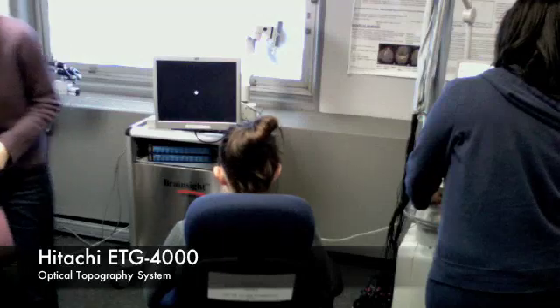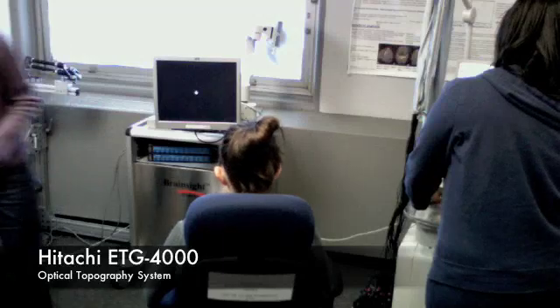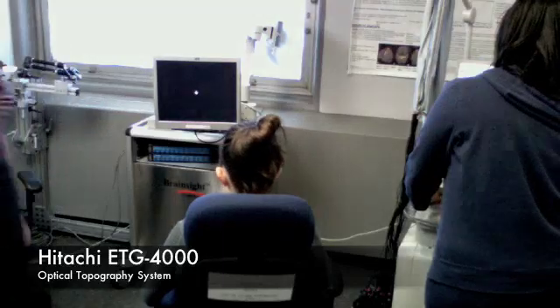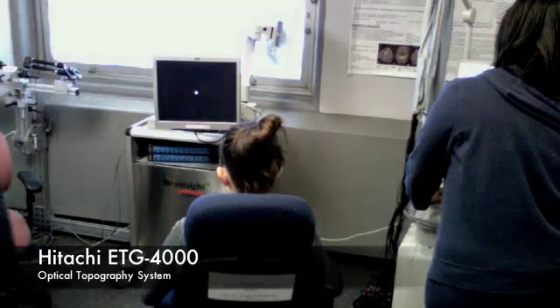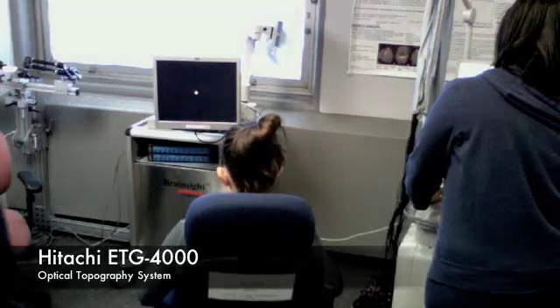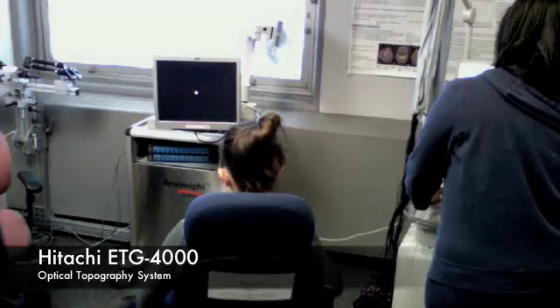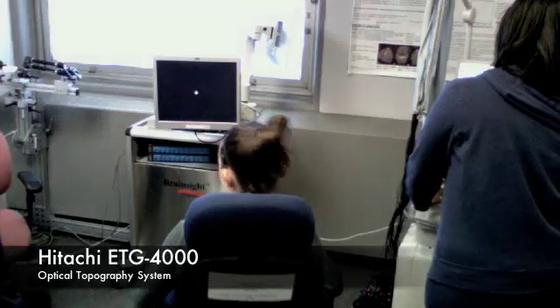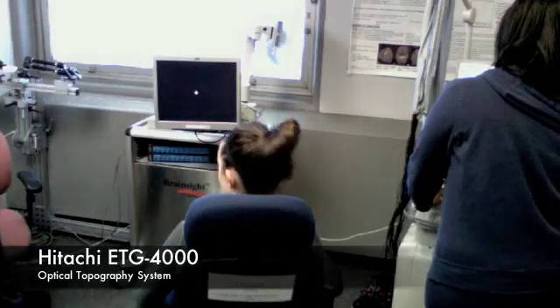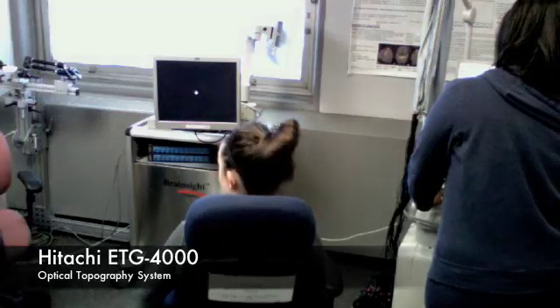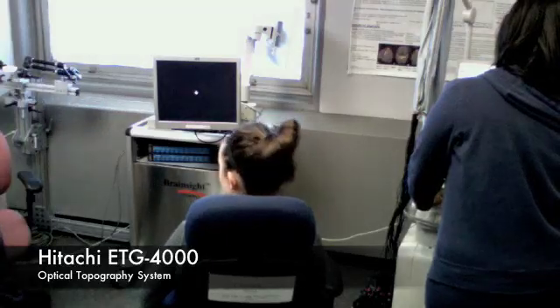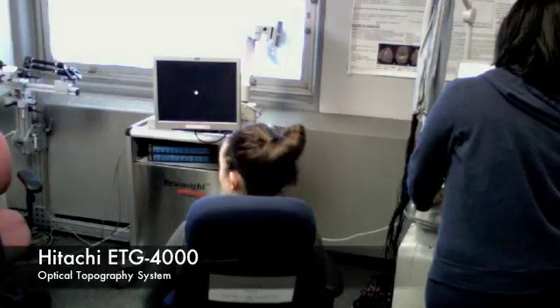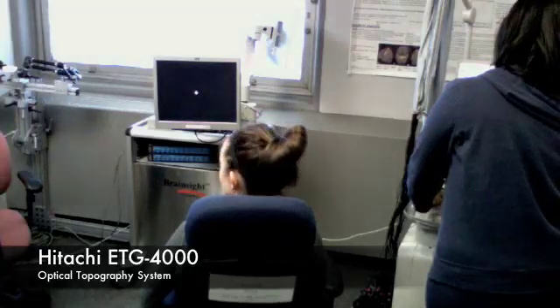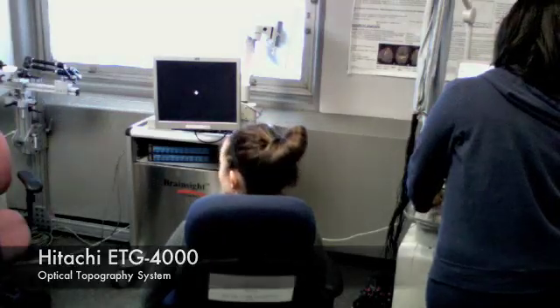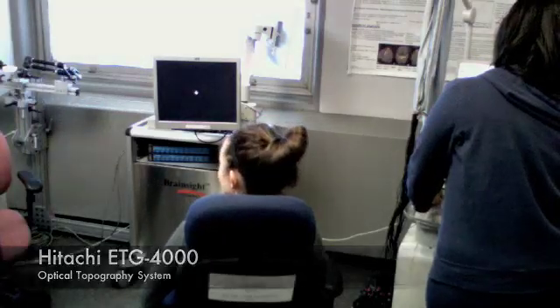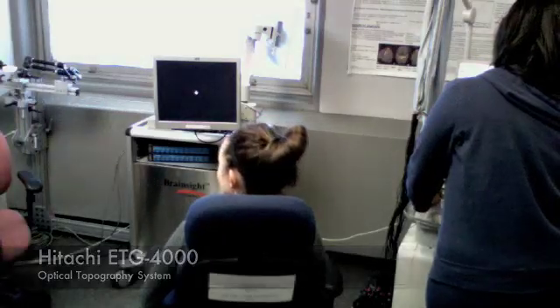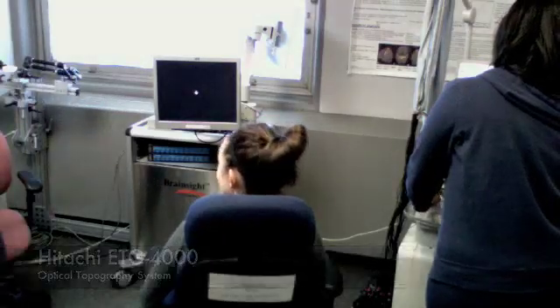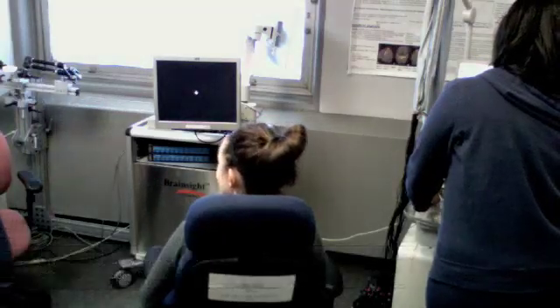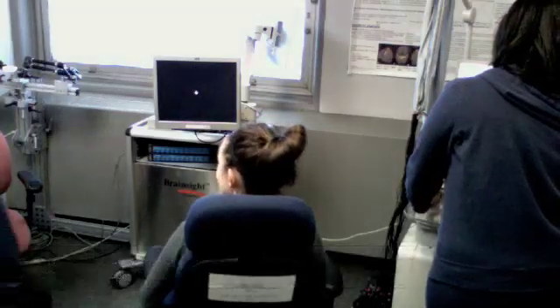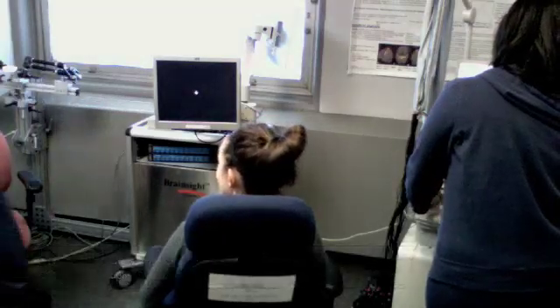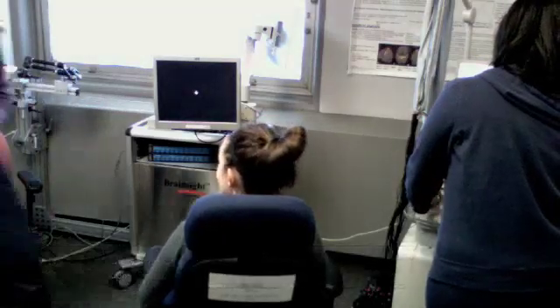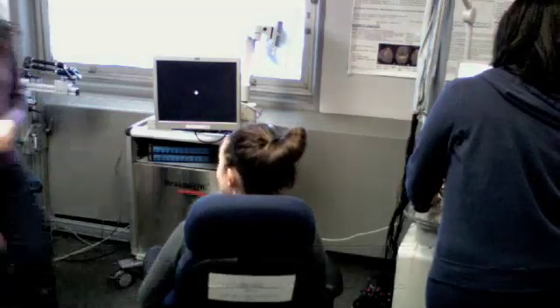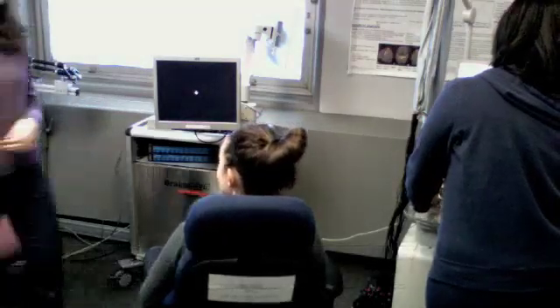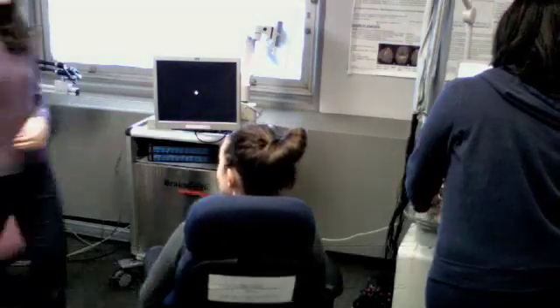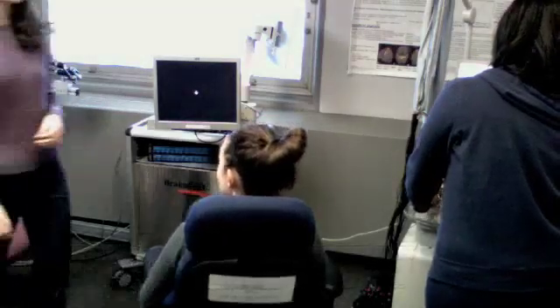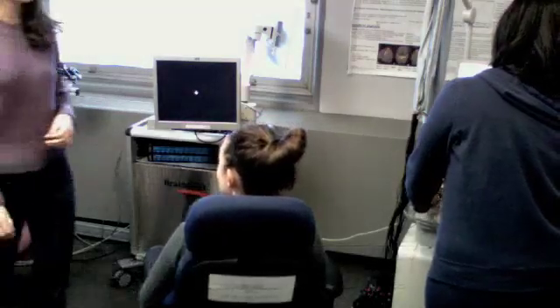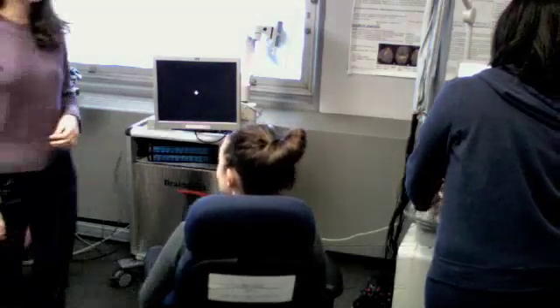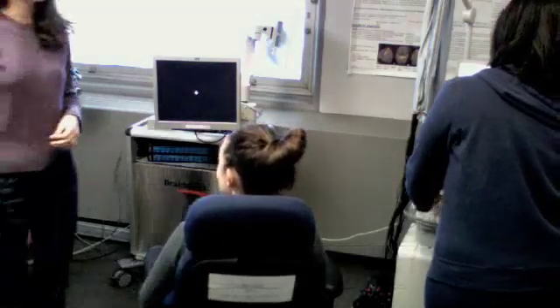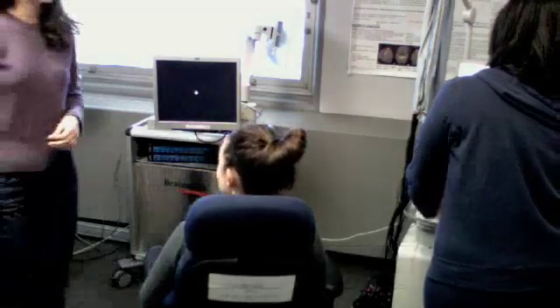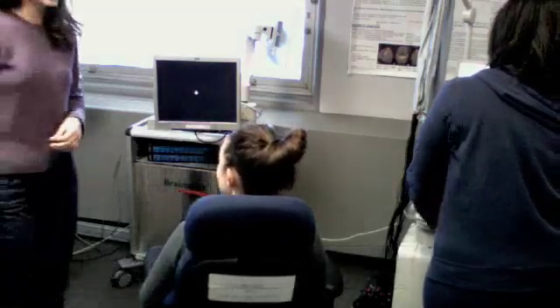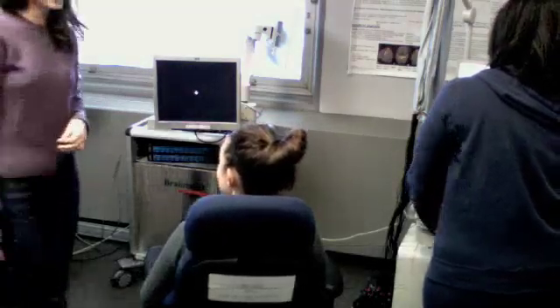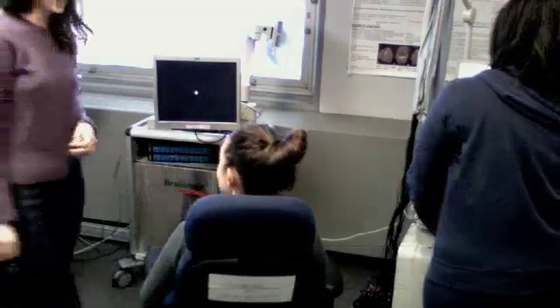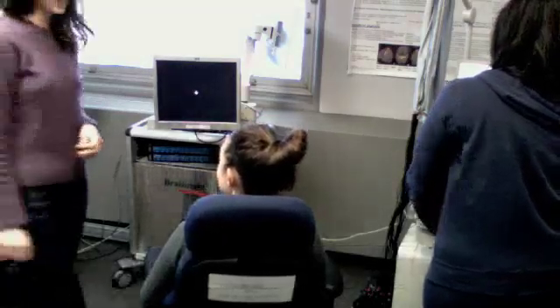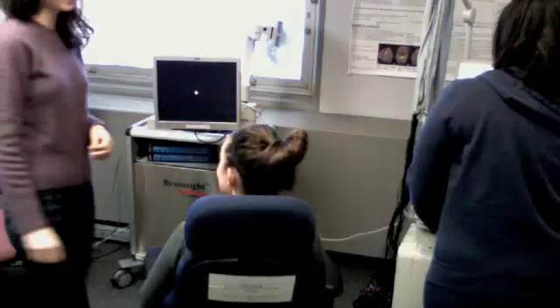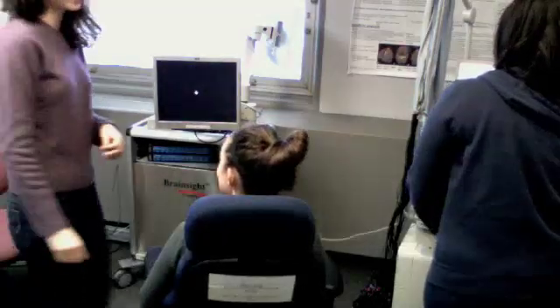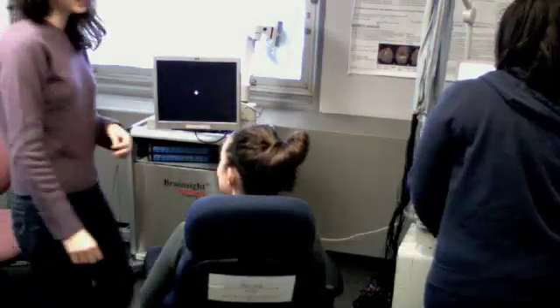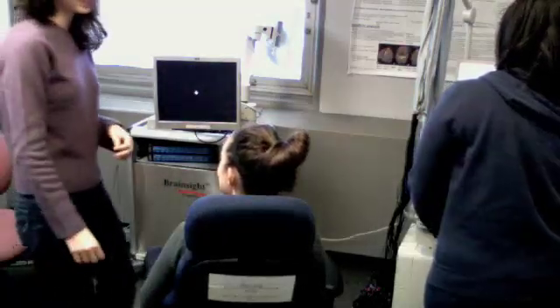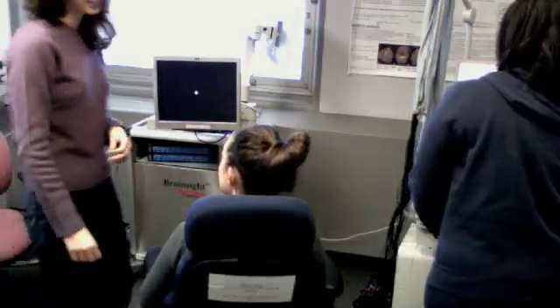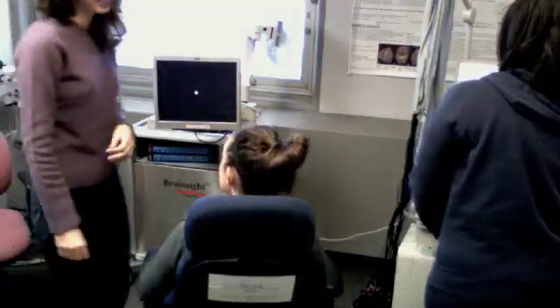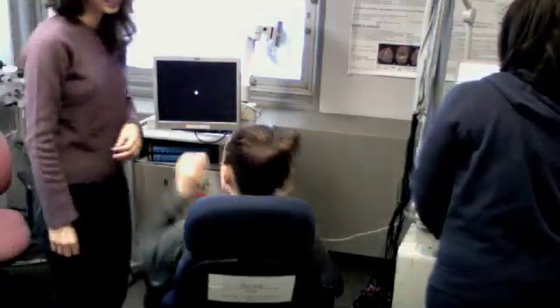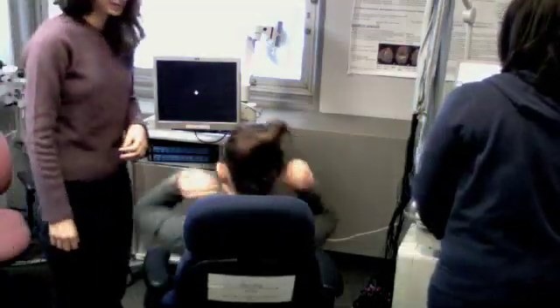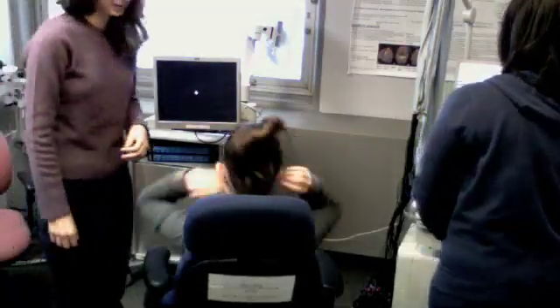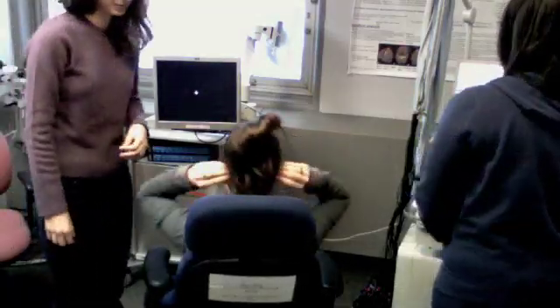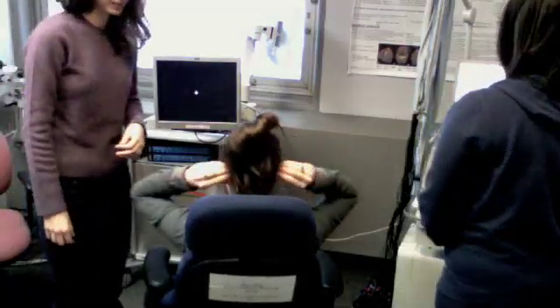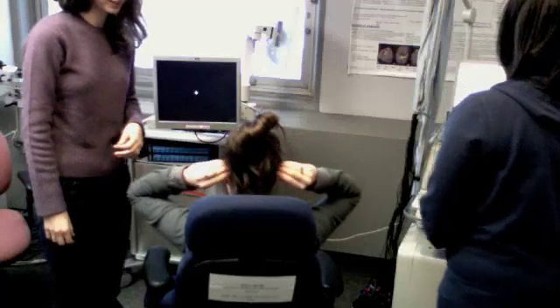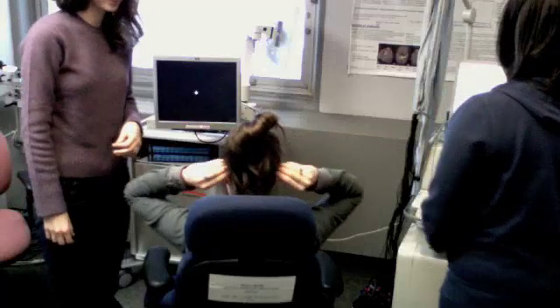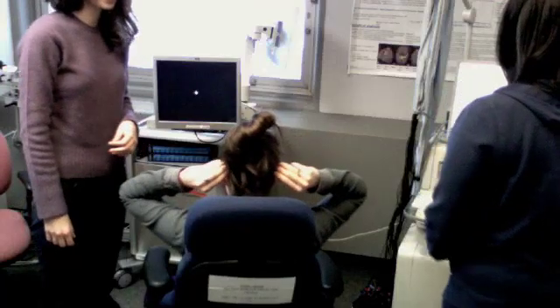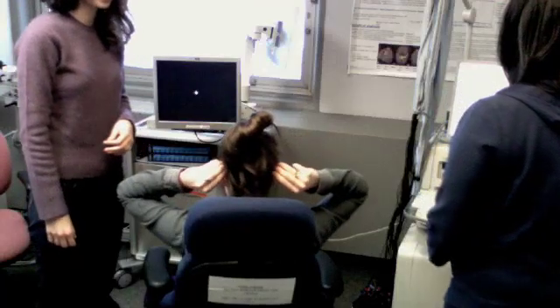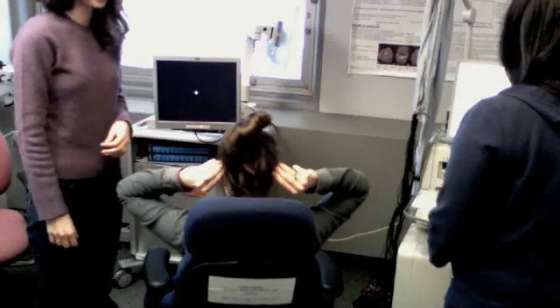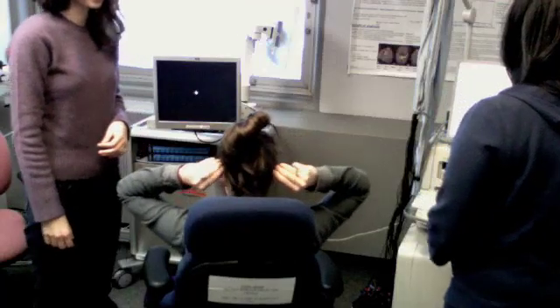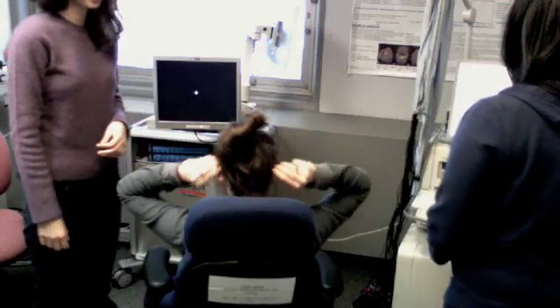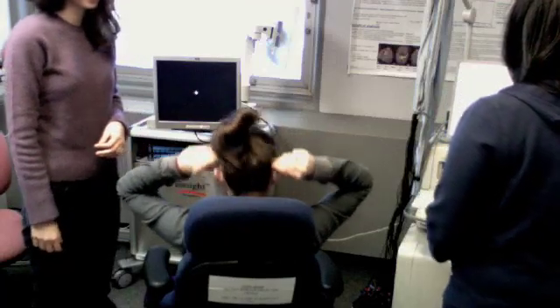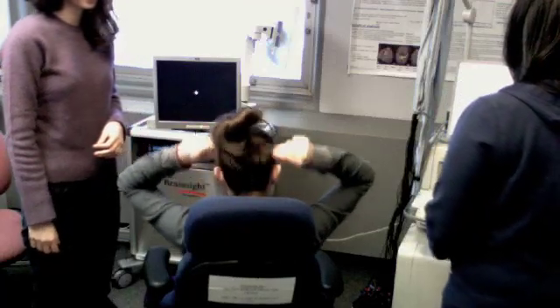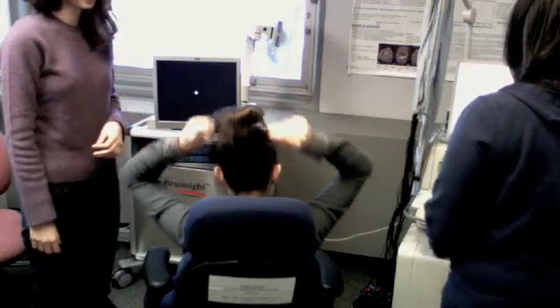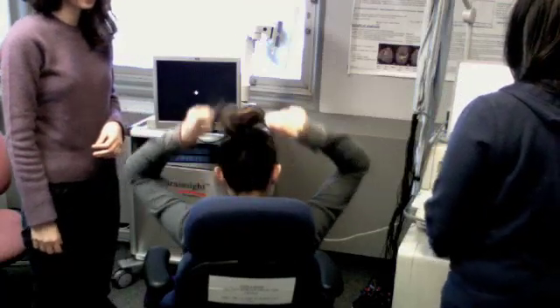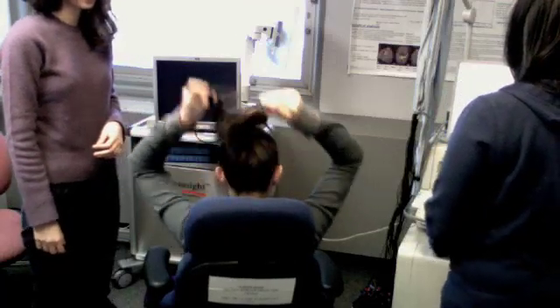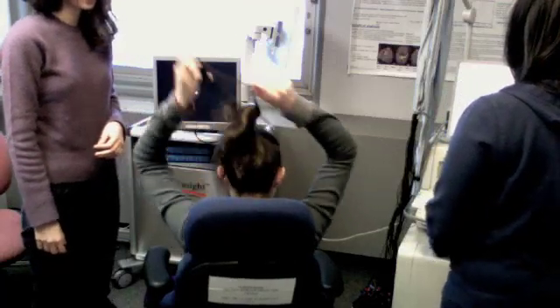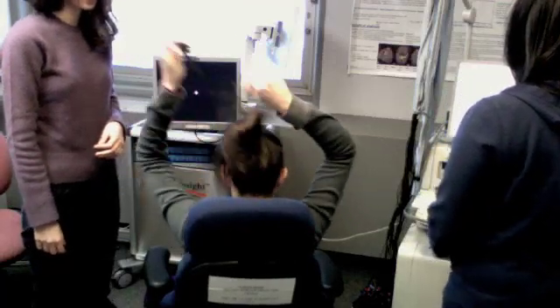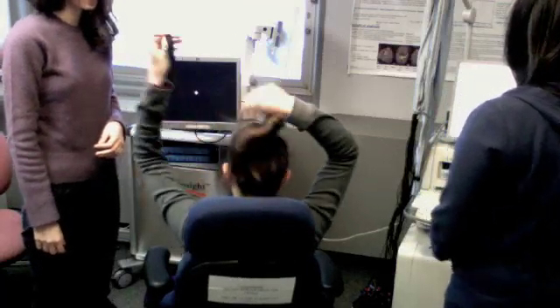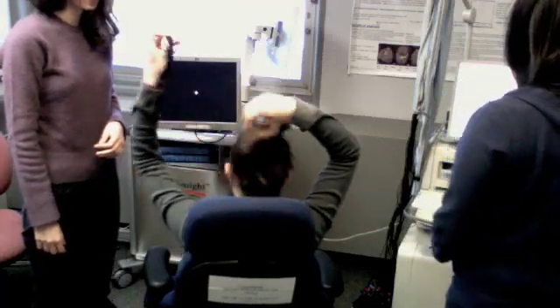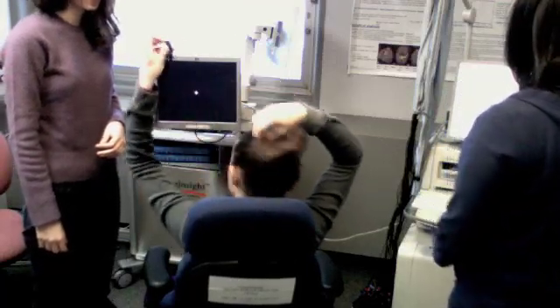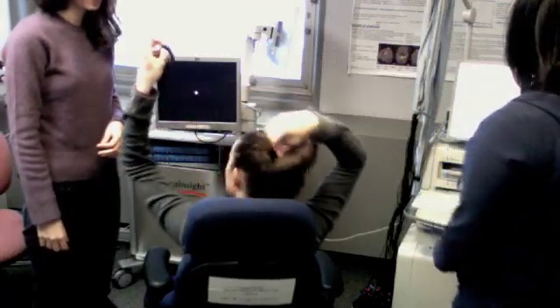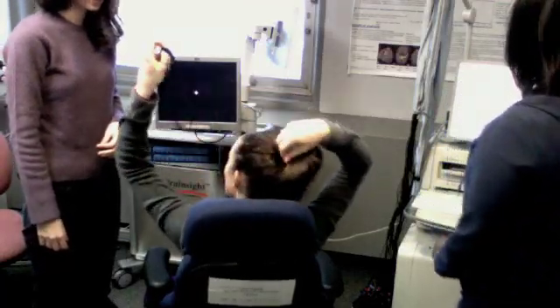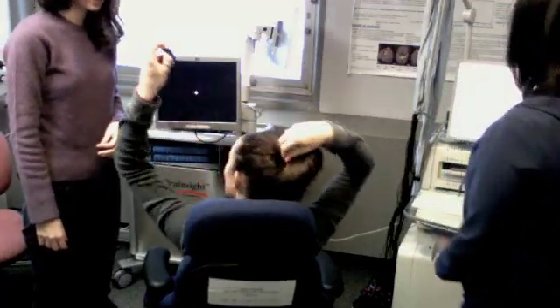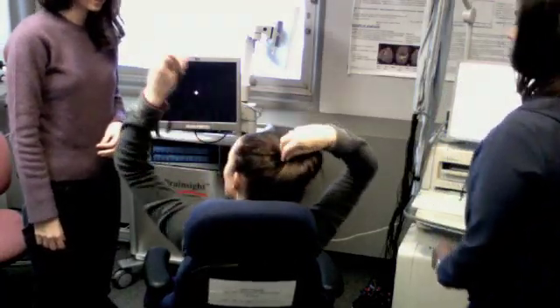So do I need to take my hair down? Yes. It's going to mess up my hair.